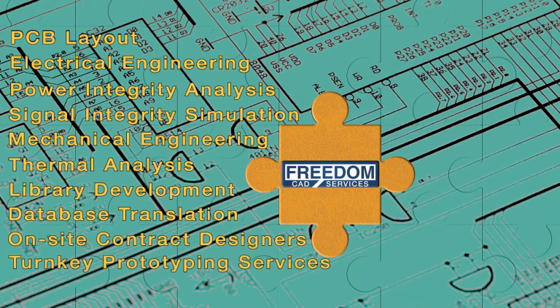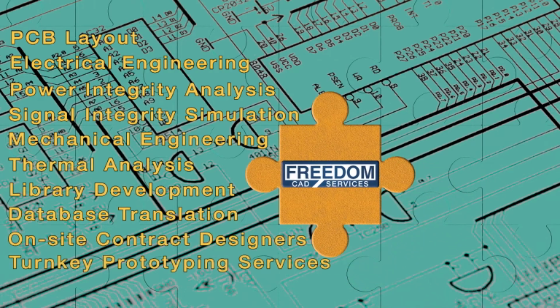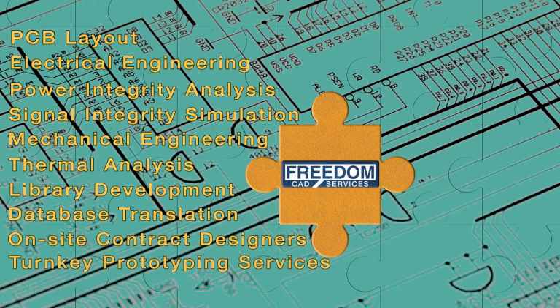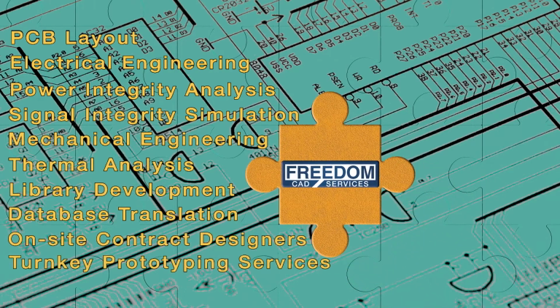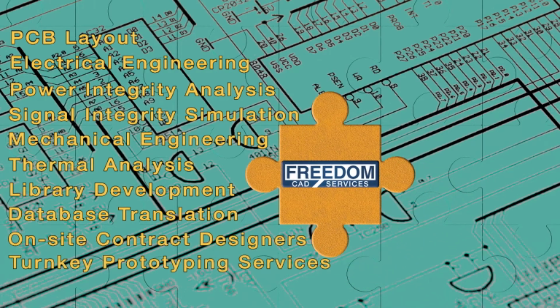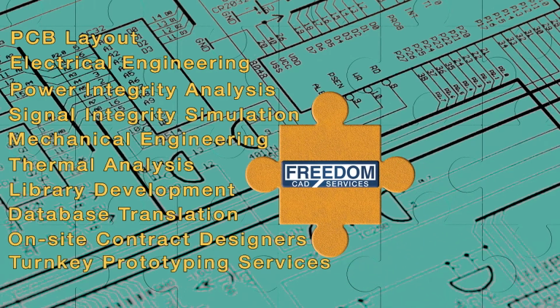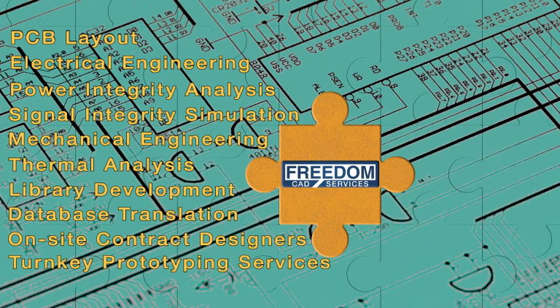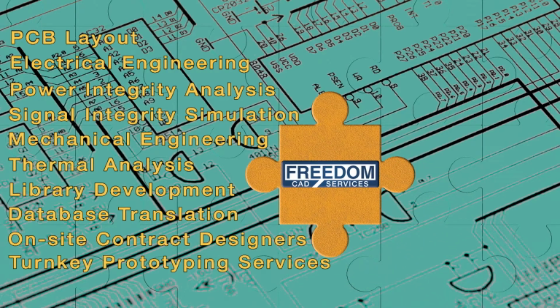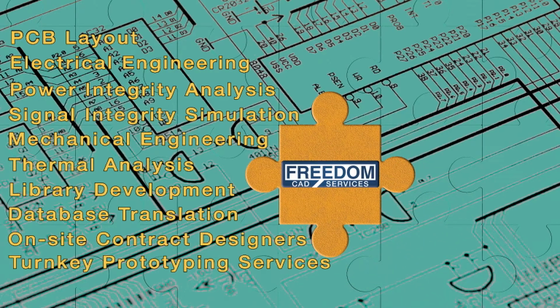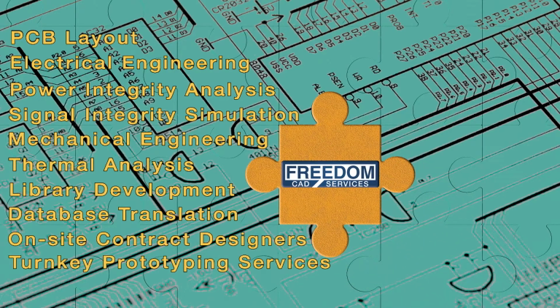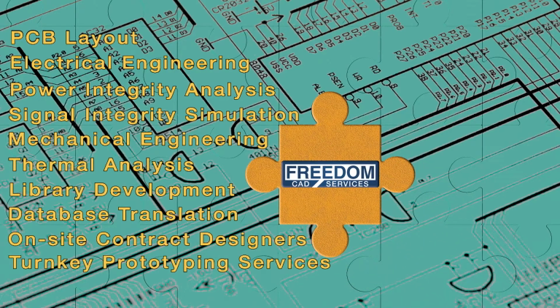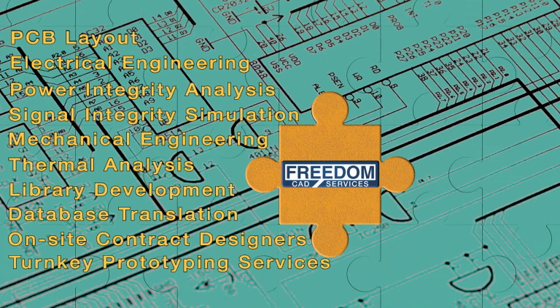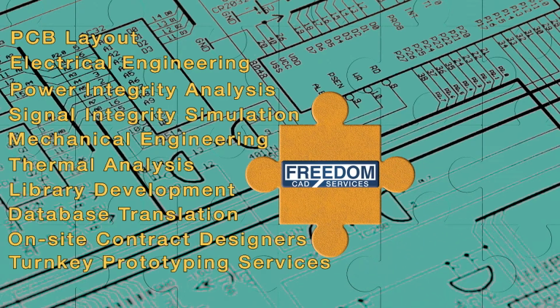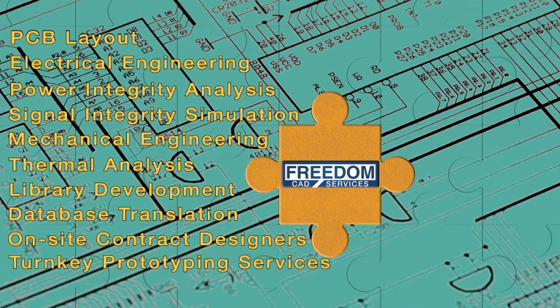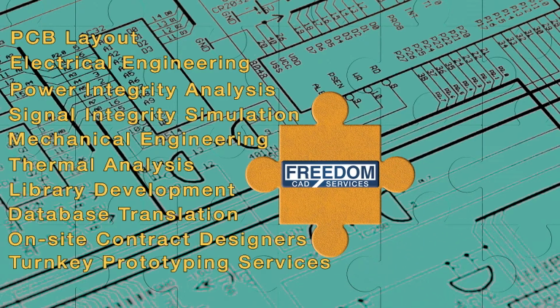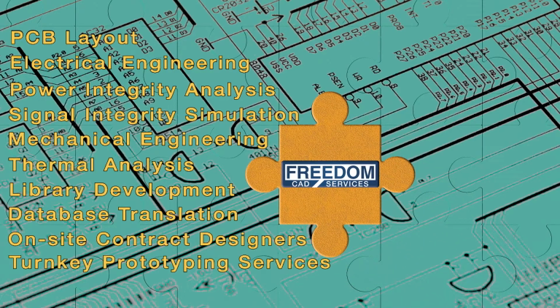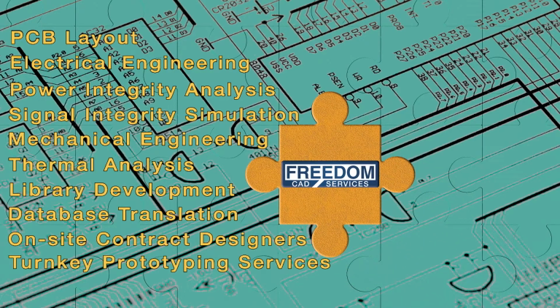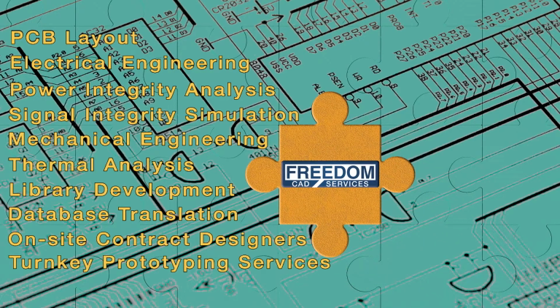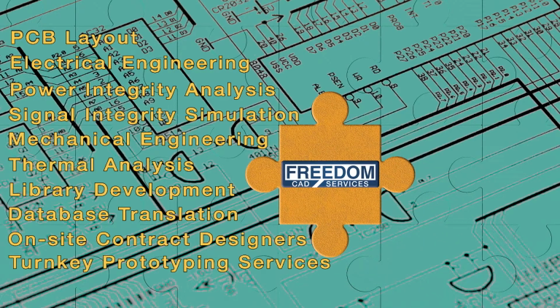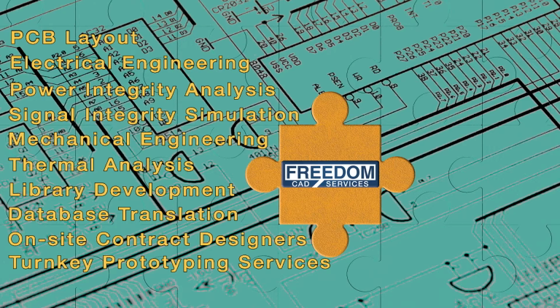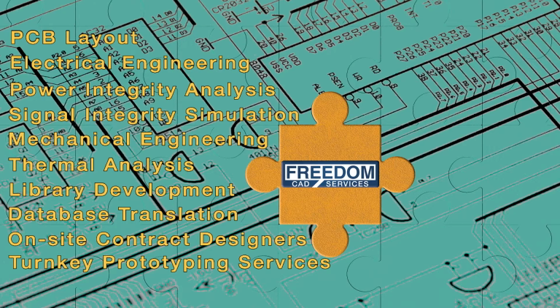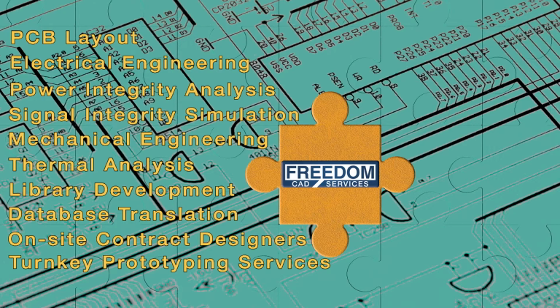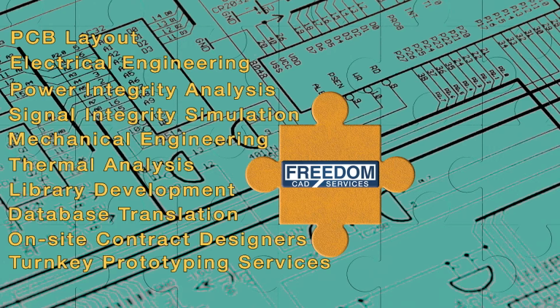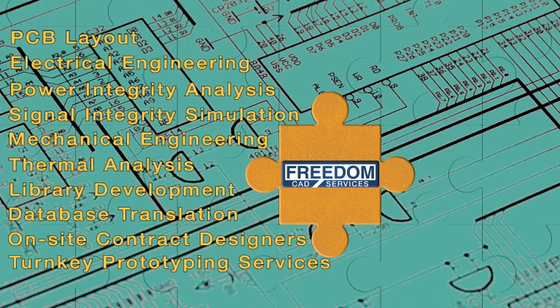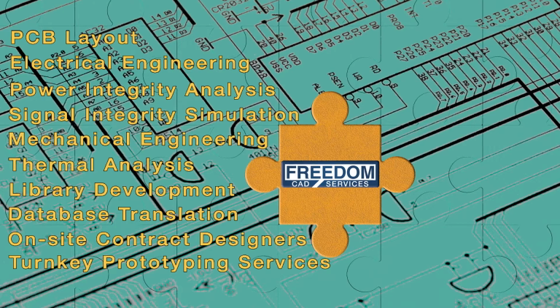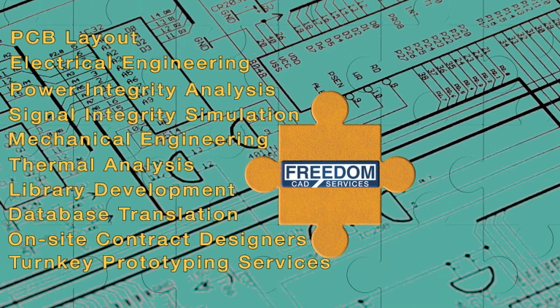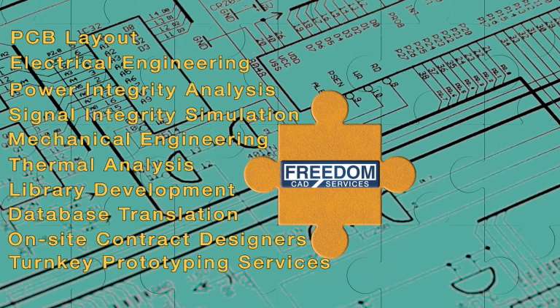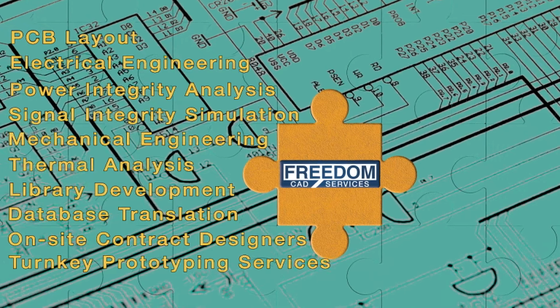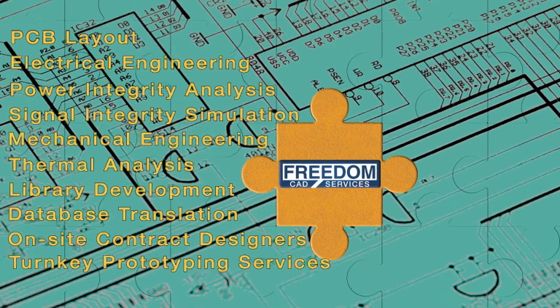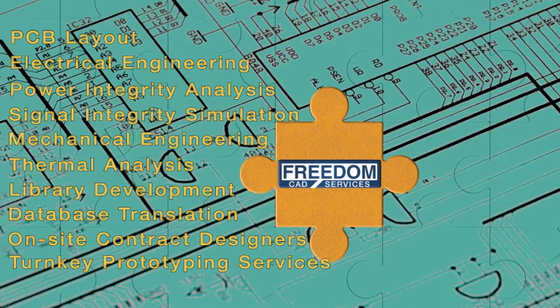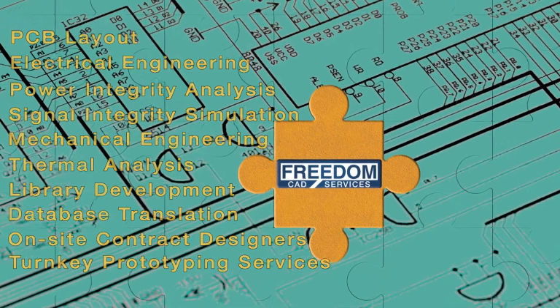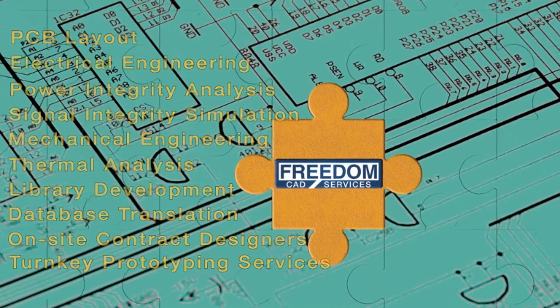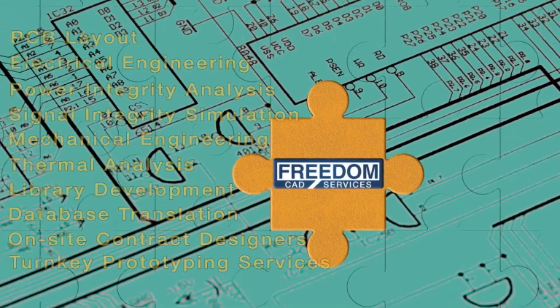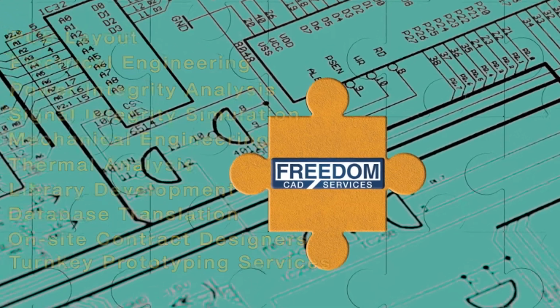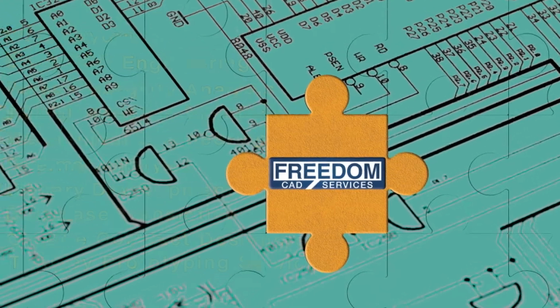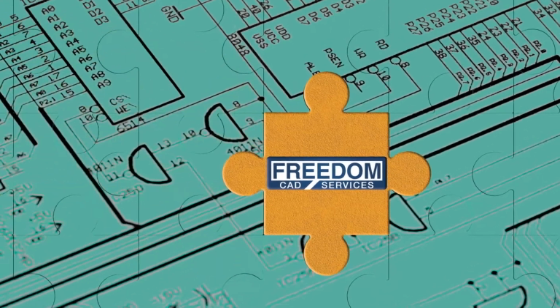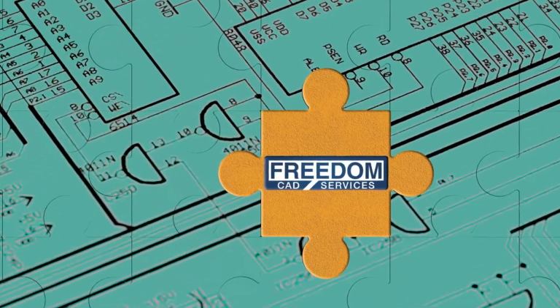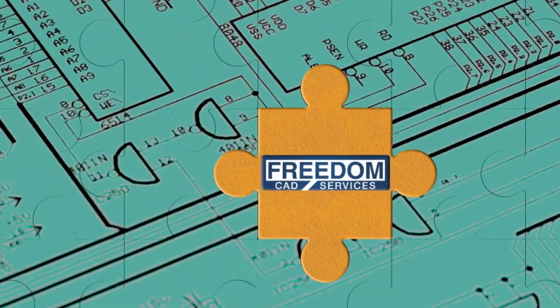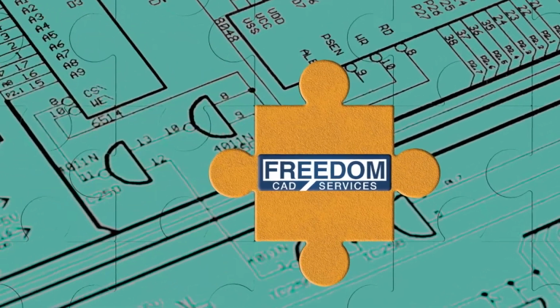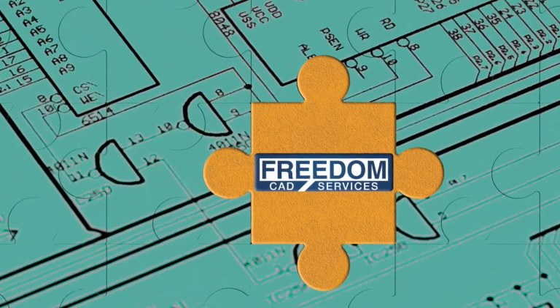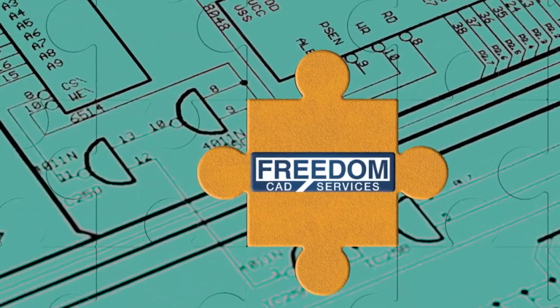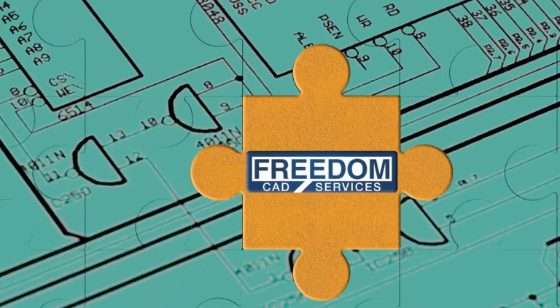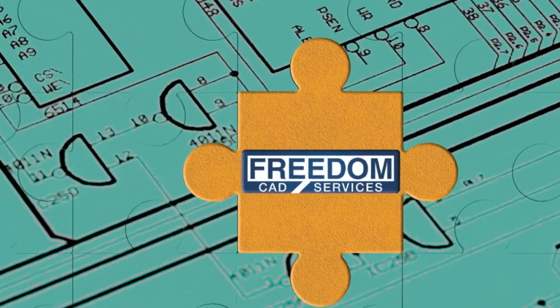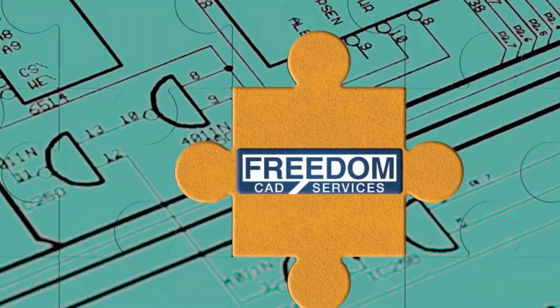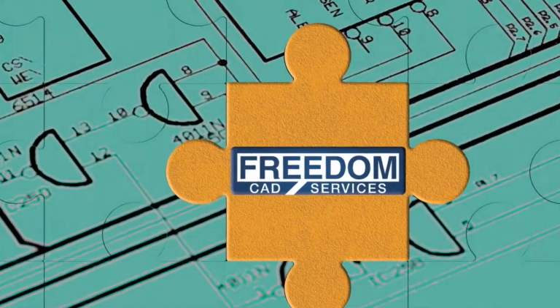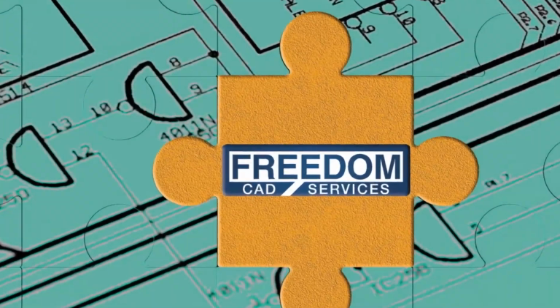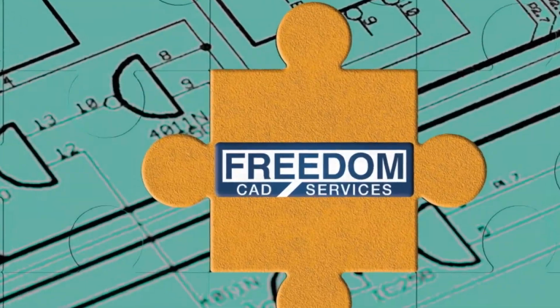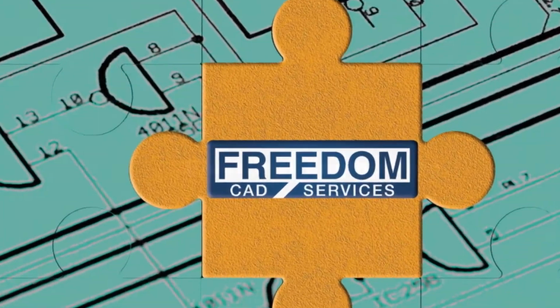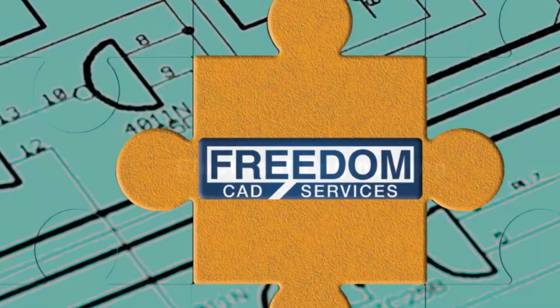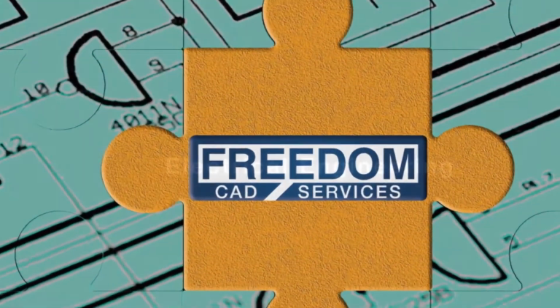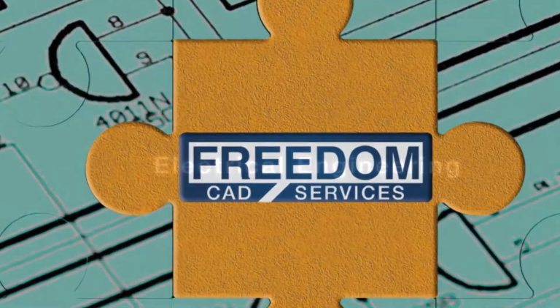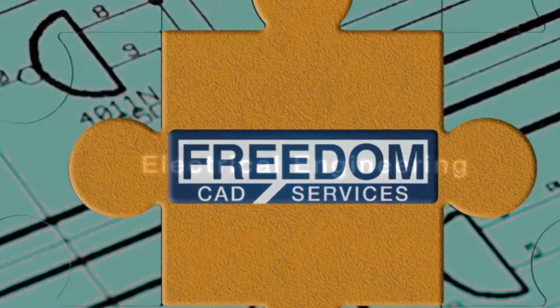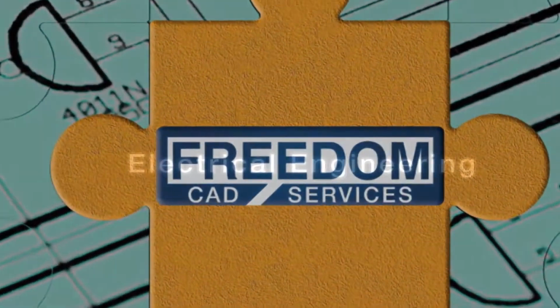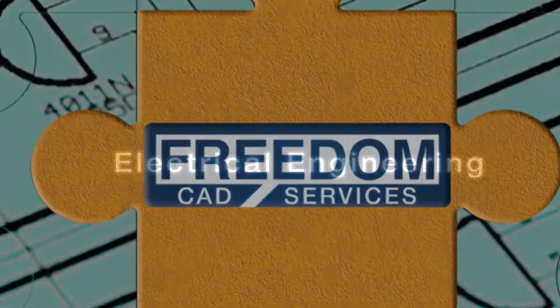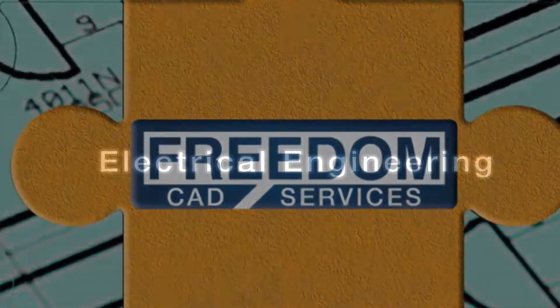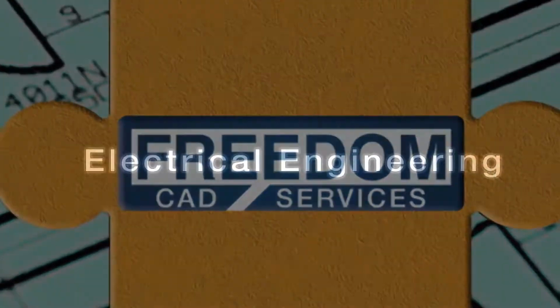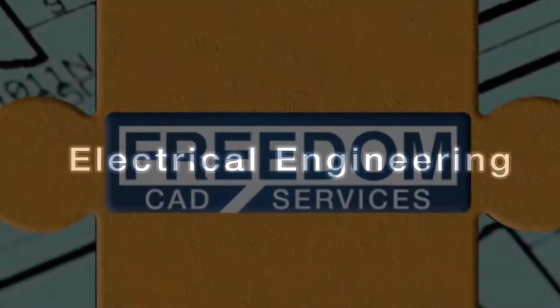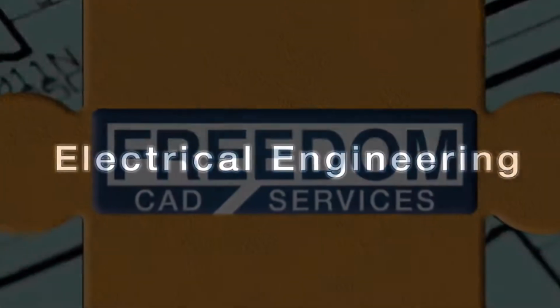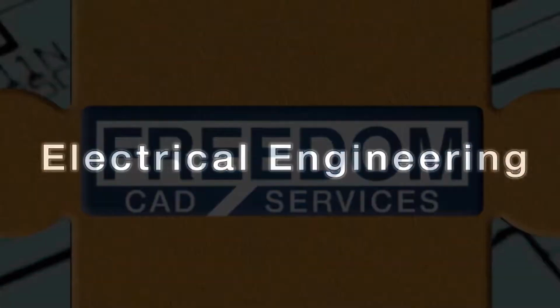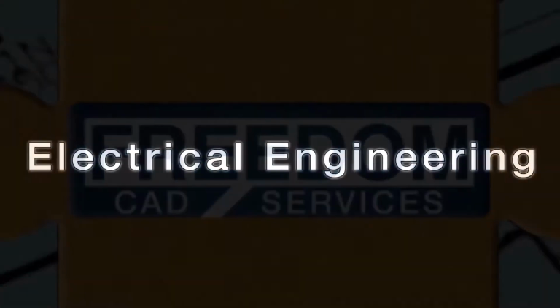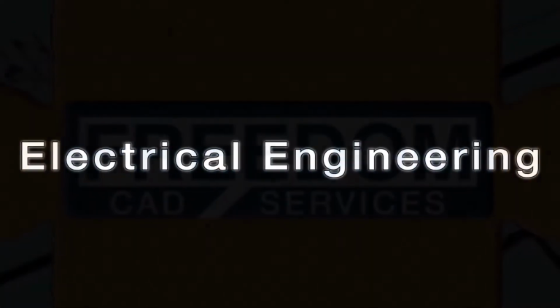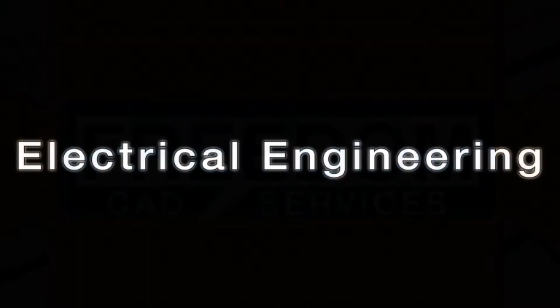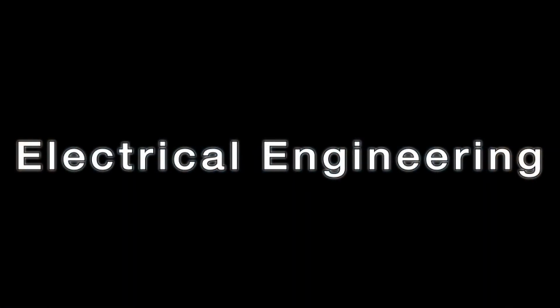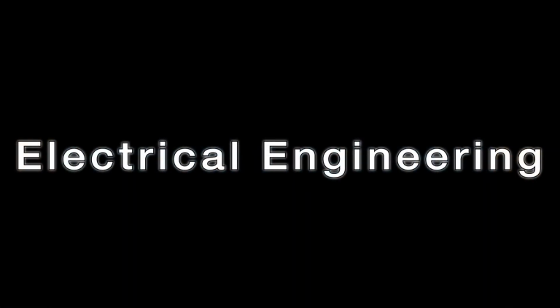Developing electronic products provides many challenges. Who can you turn to when you don't have all the pieces of the puzzle?